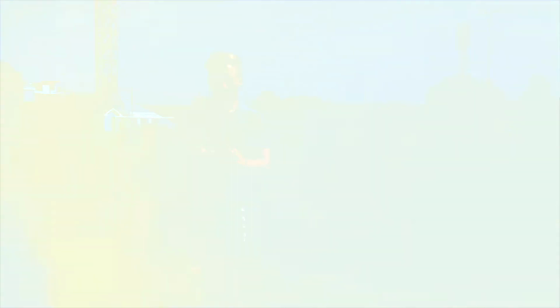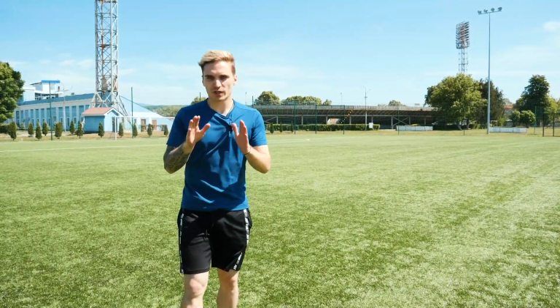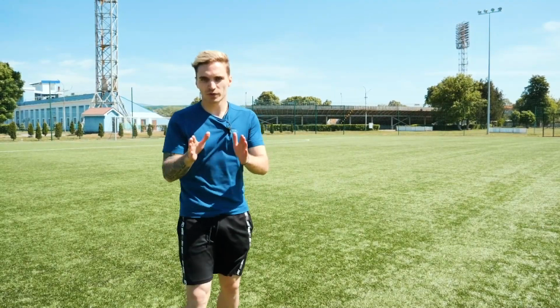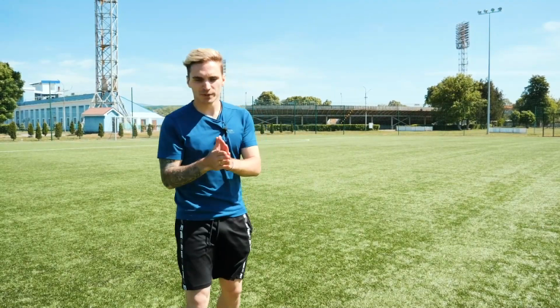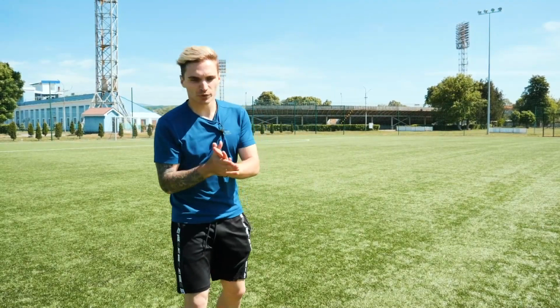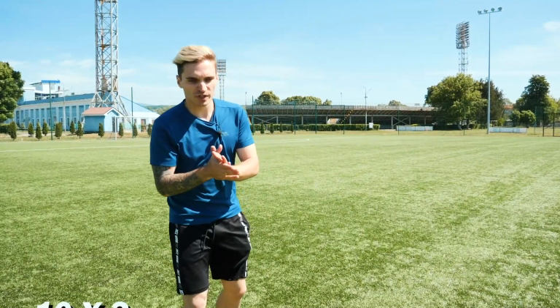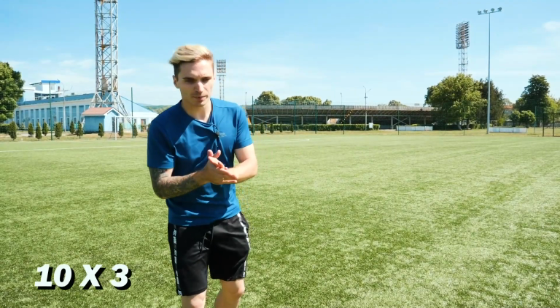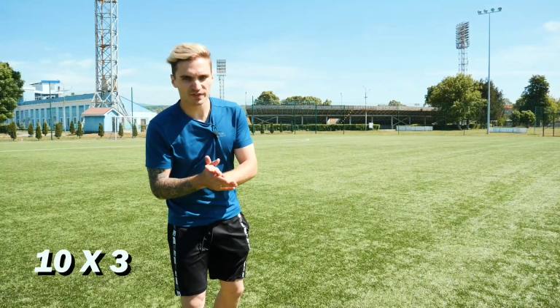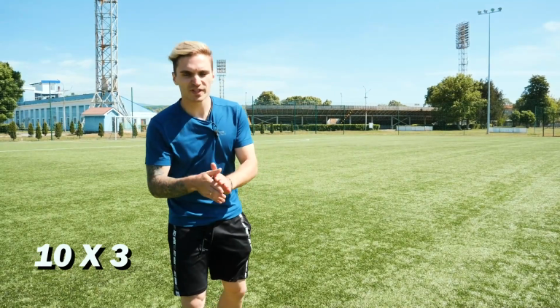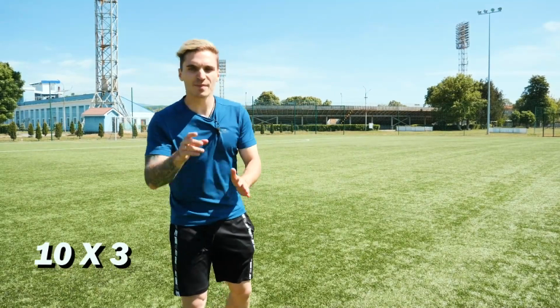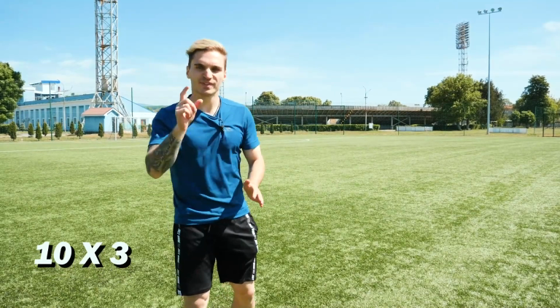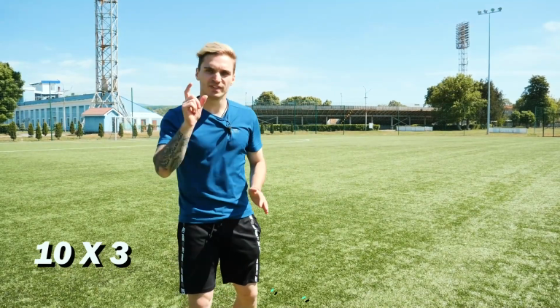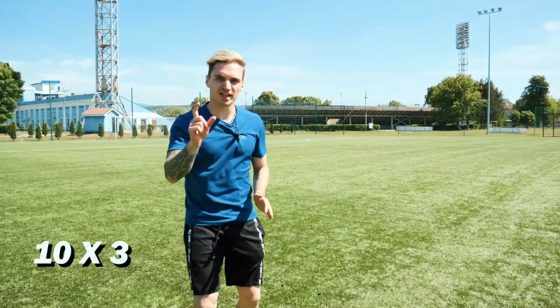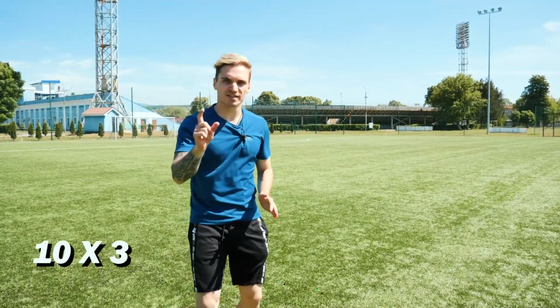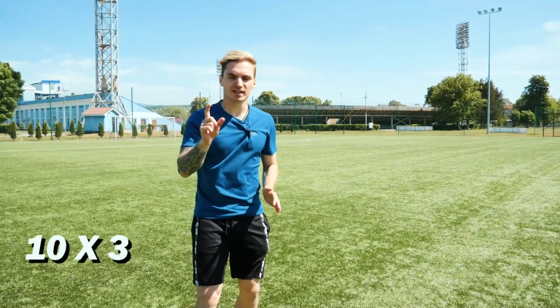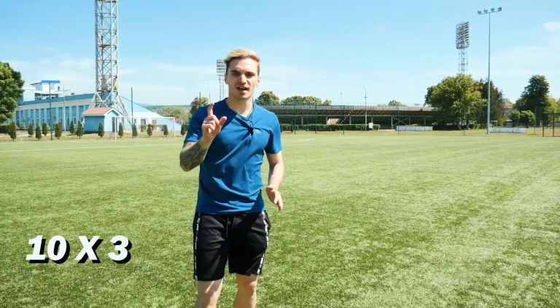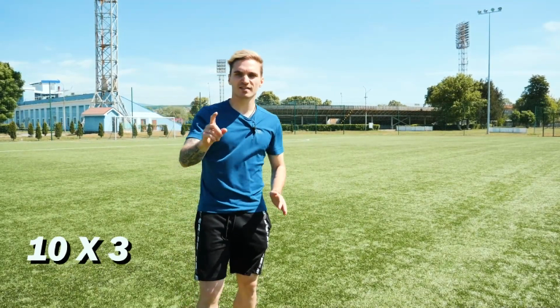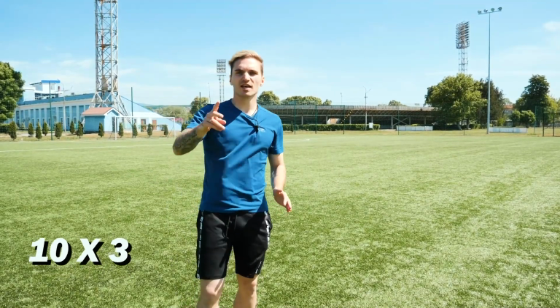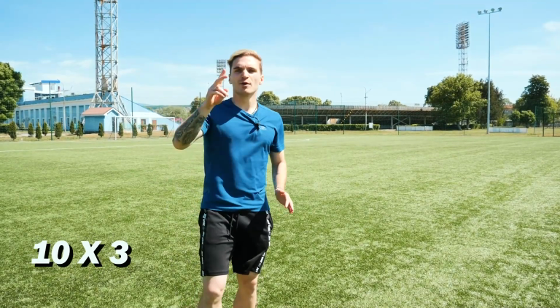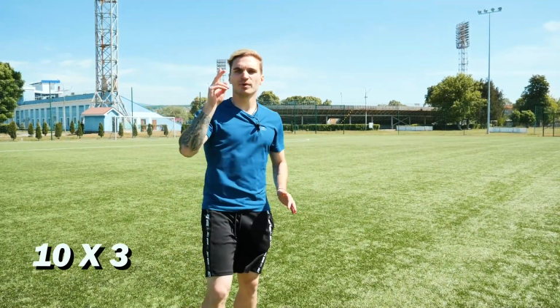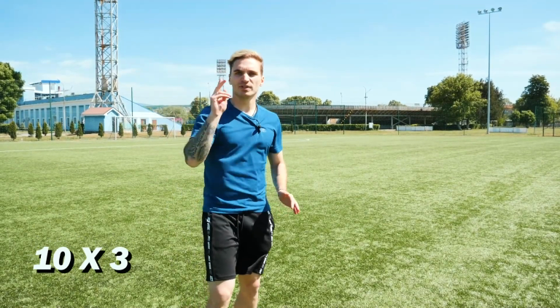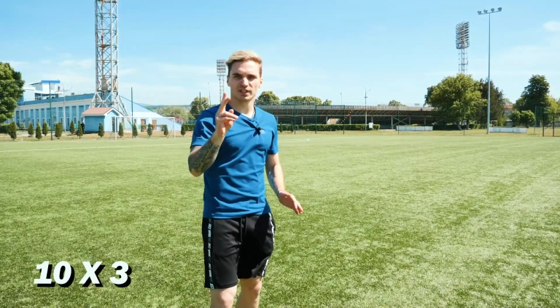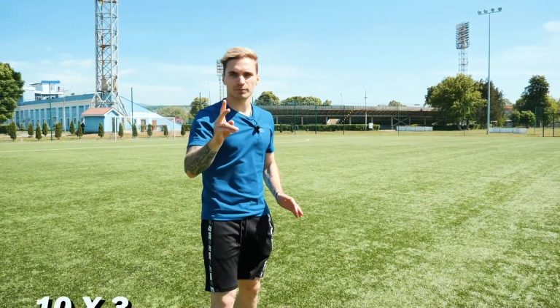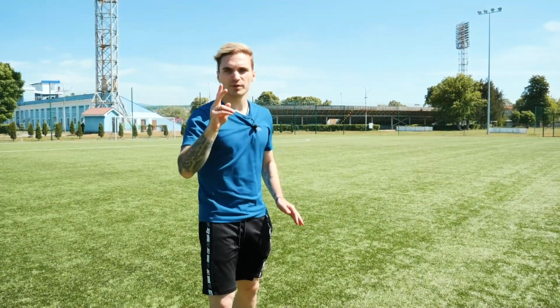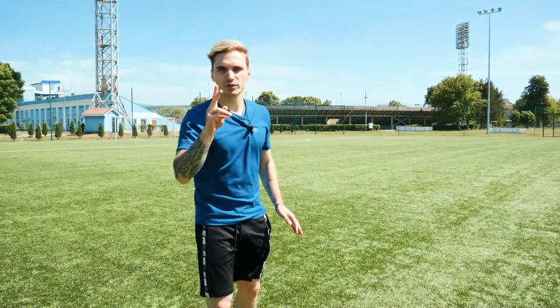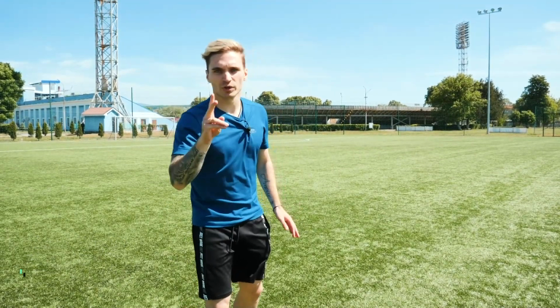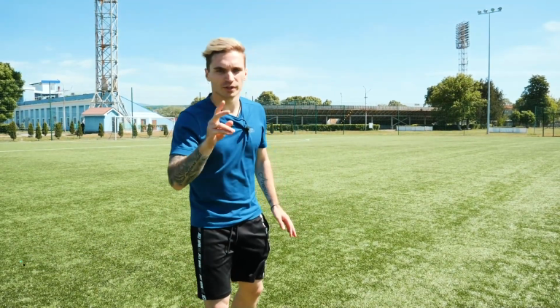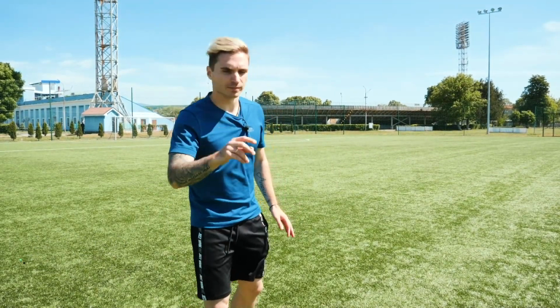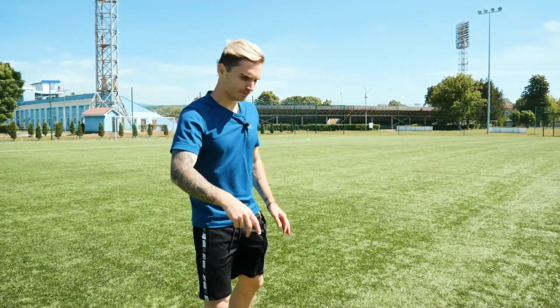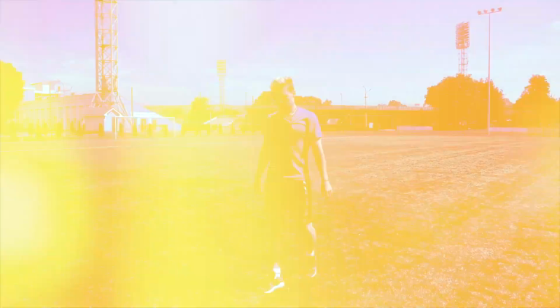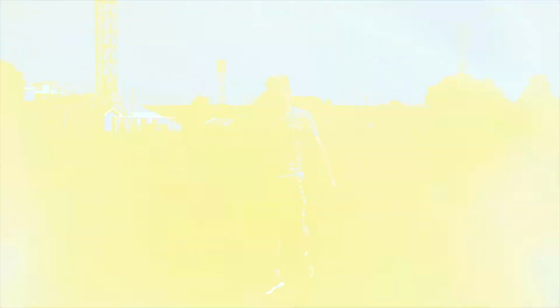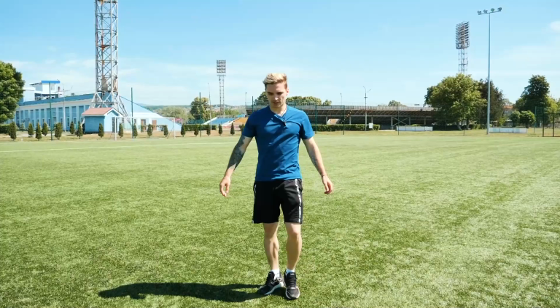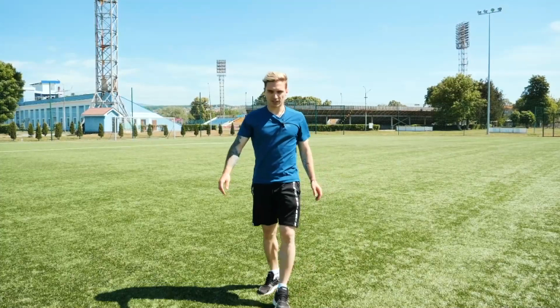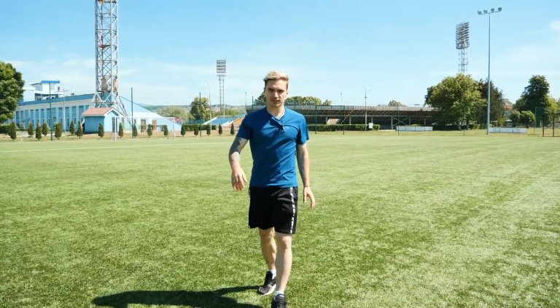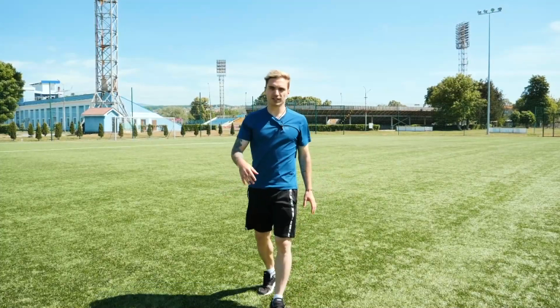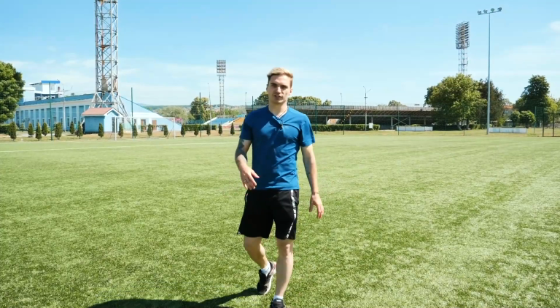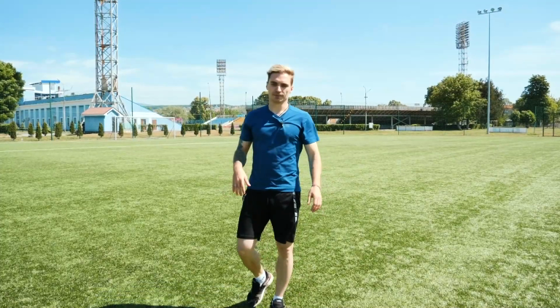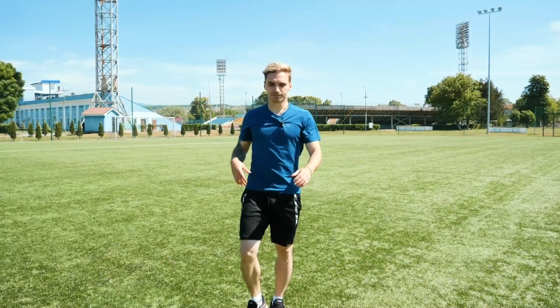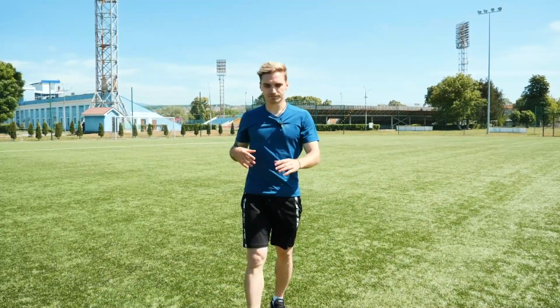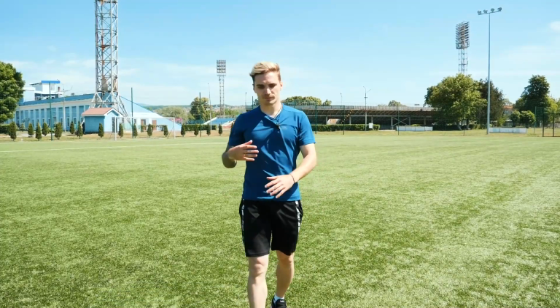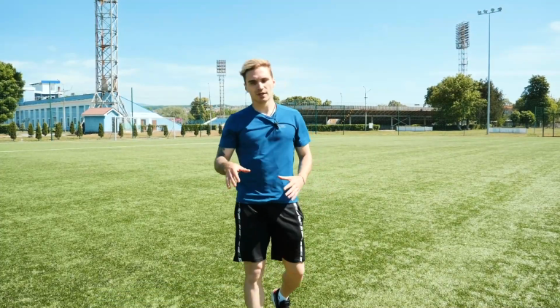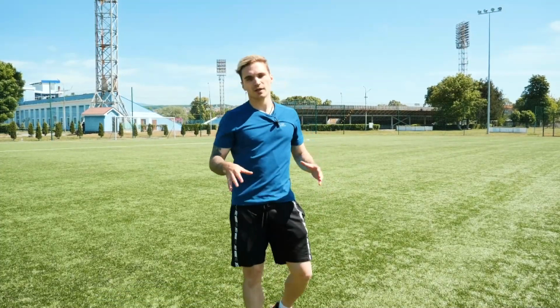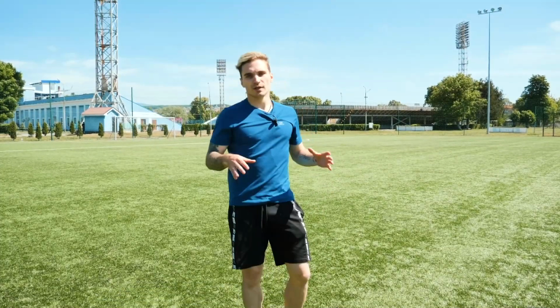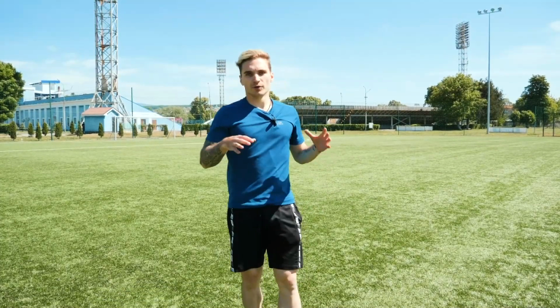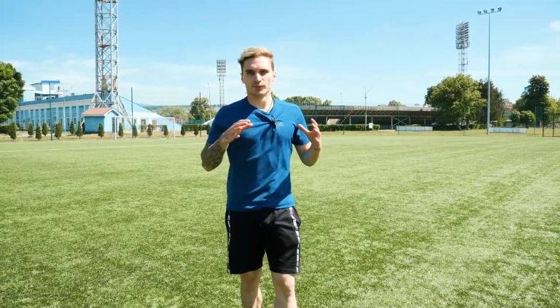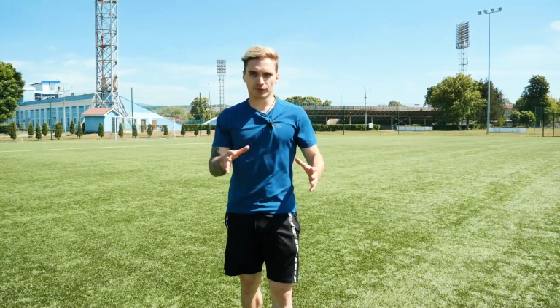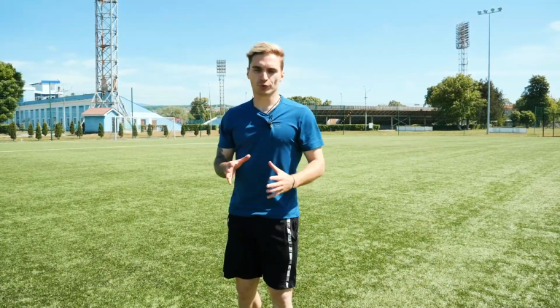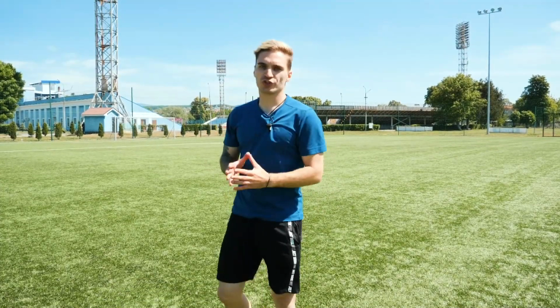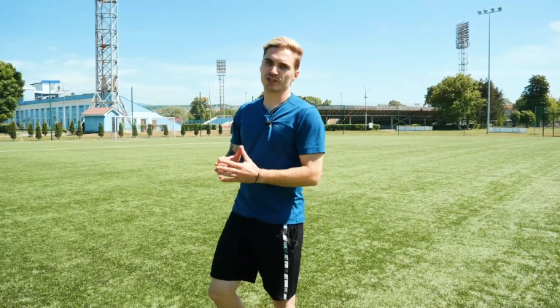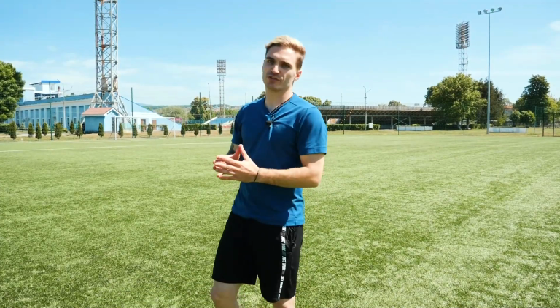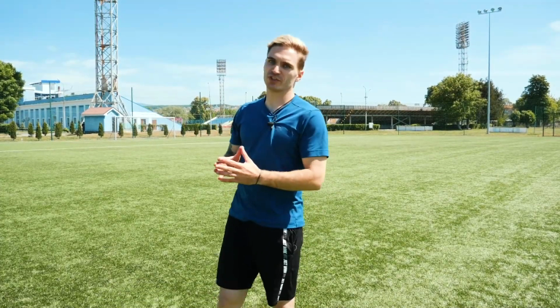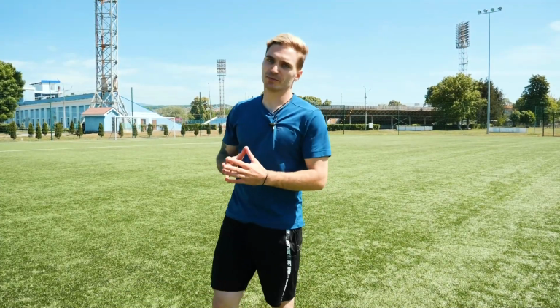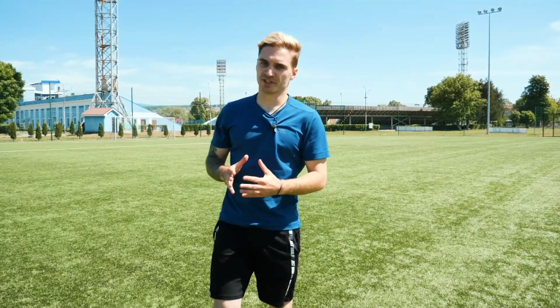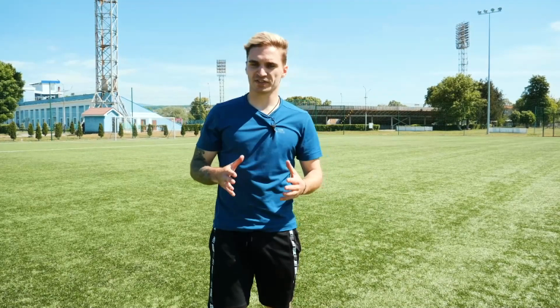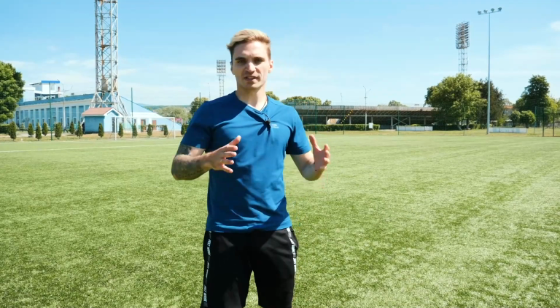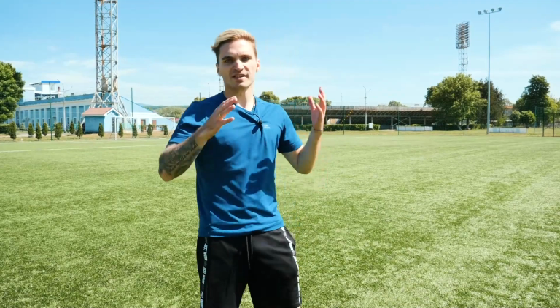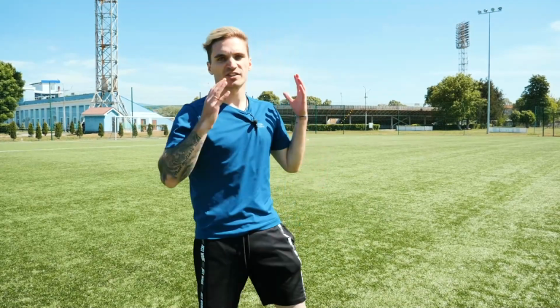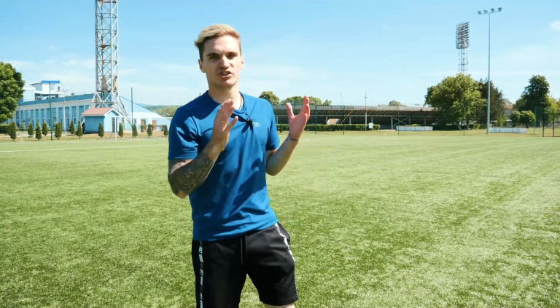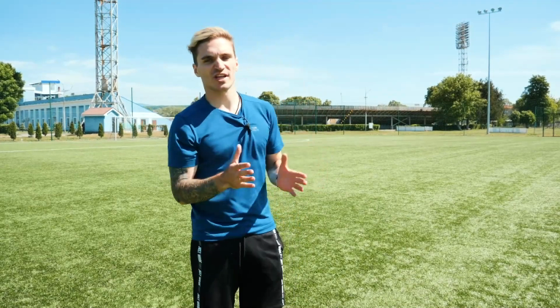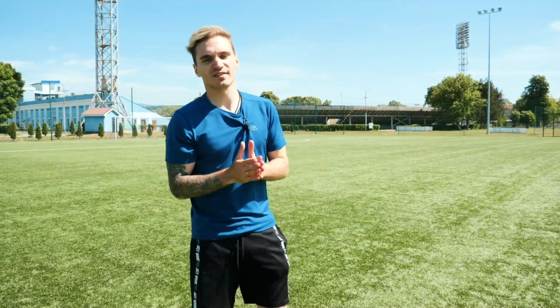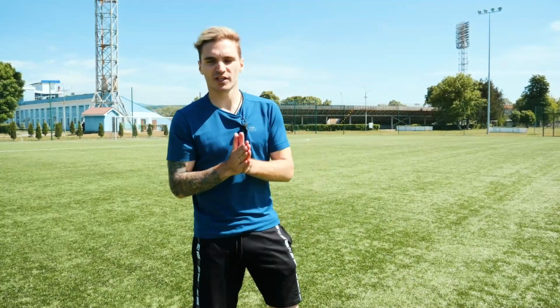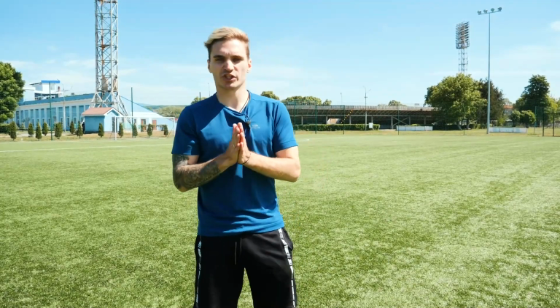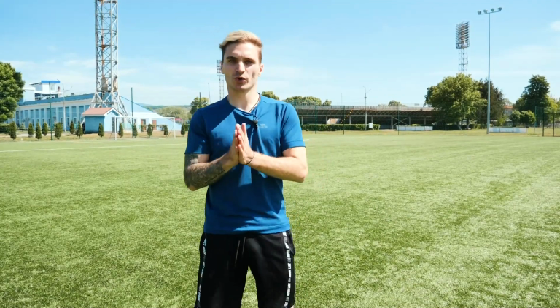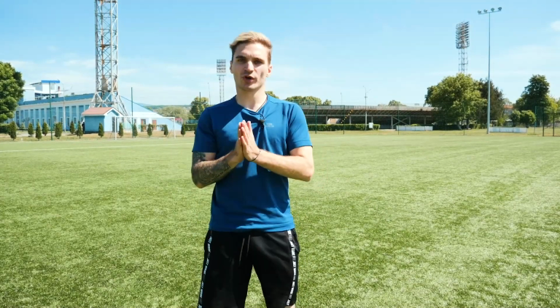Using this approach, we squat 10 times for 3 sets. We have turned on our muscles, while our legs know what will happen soon.